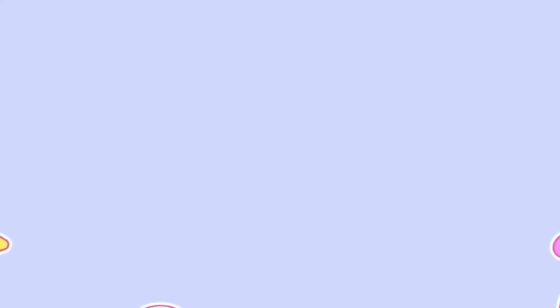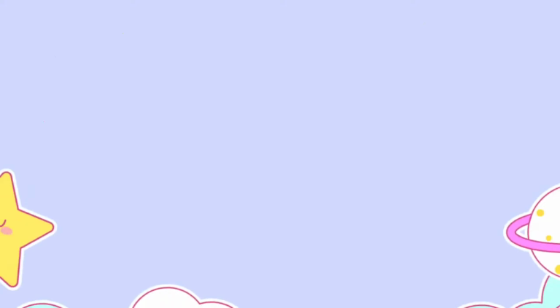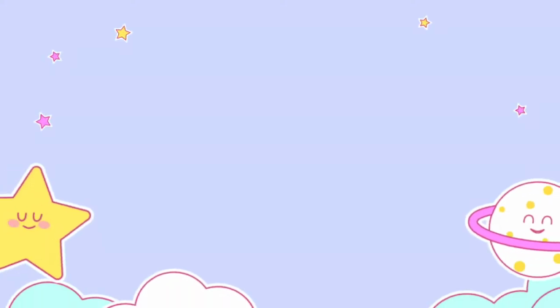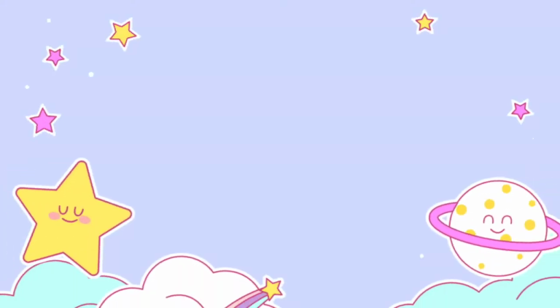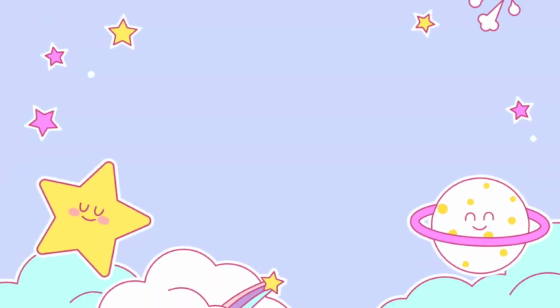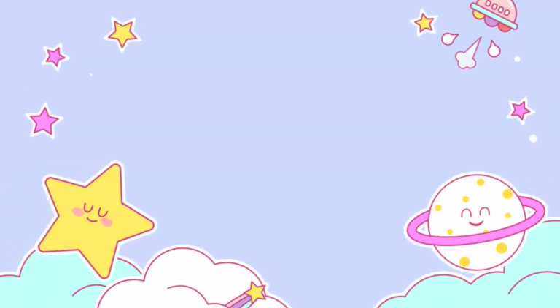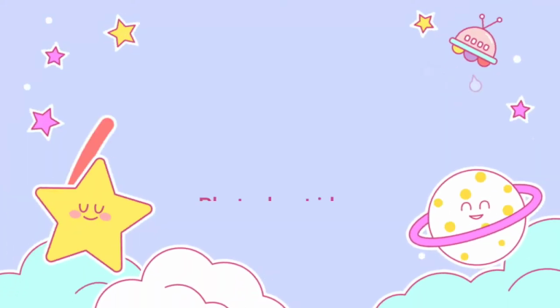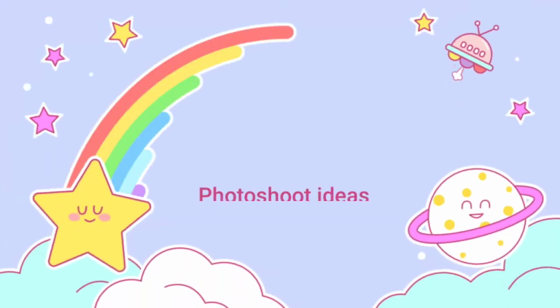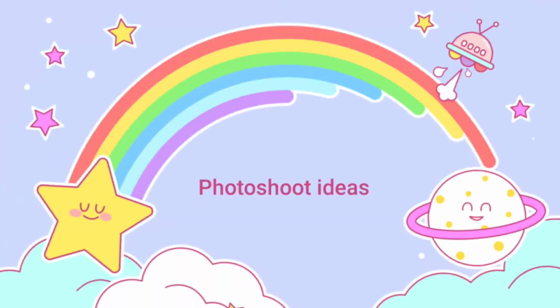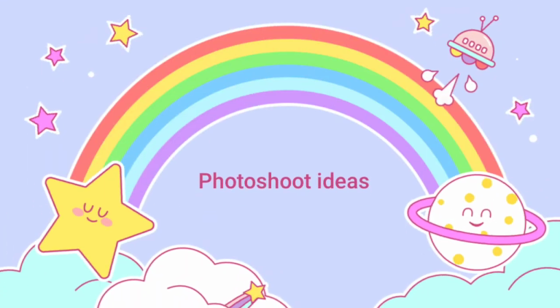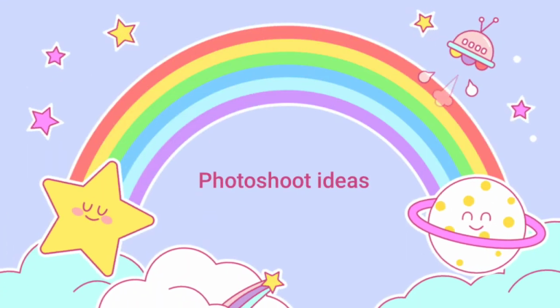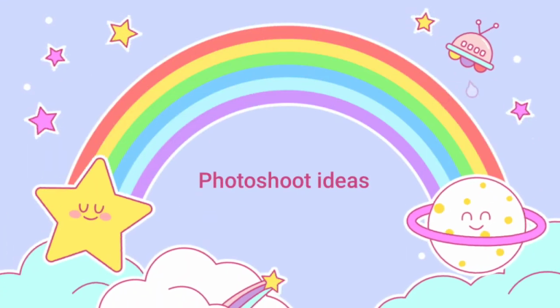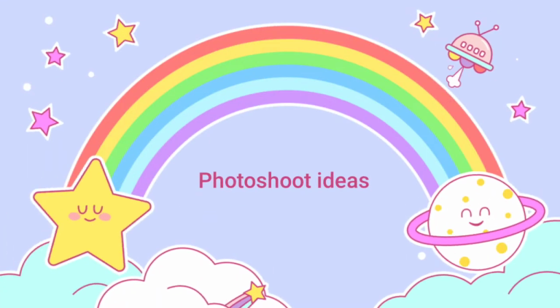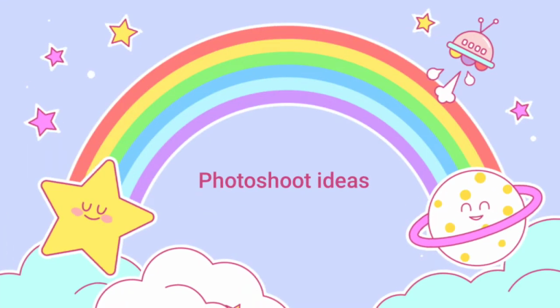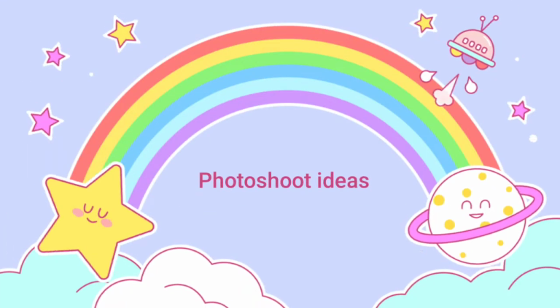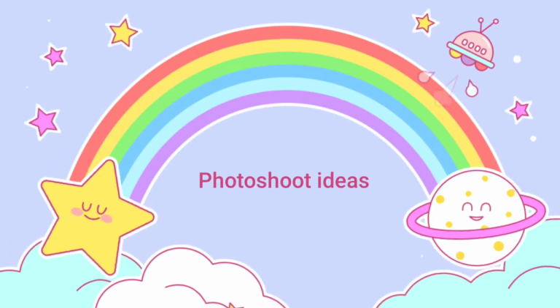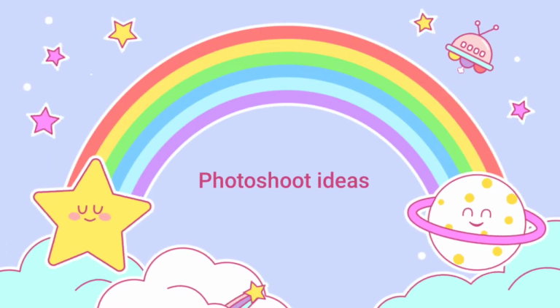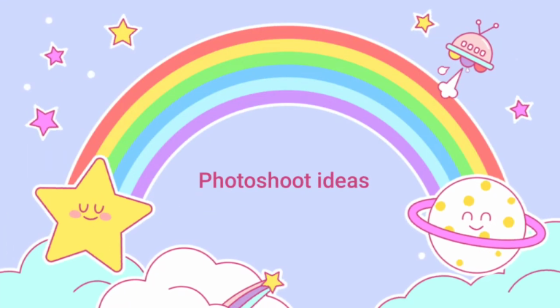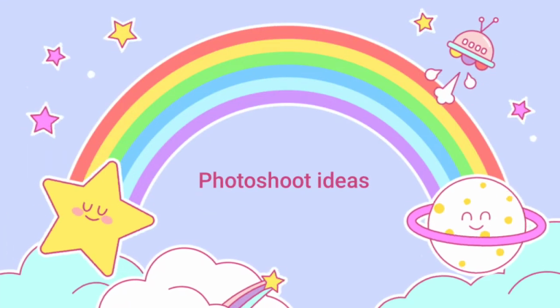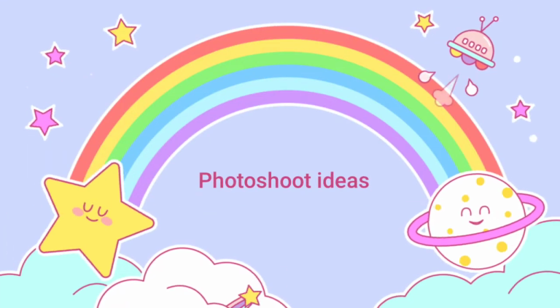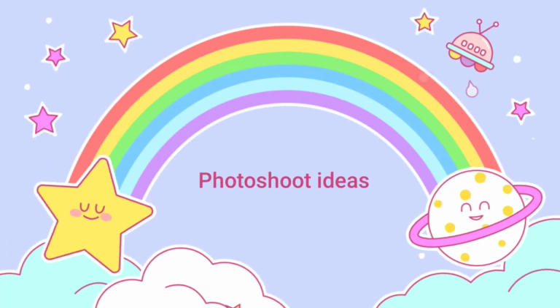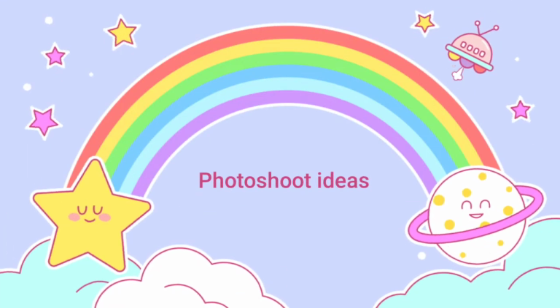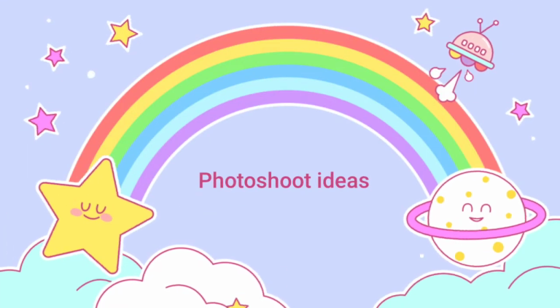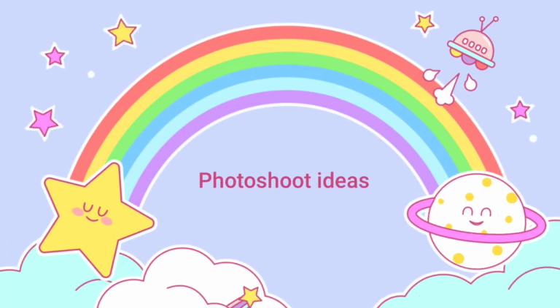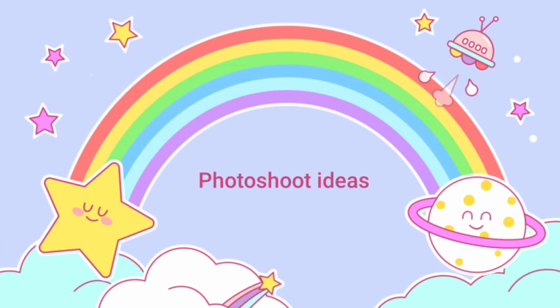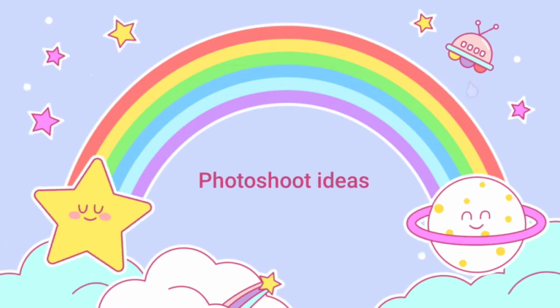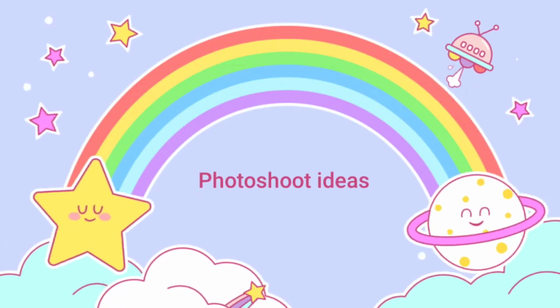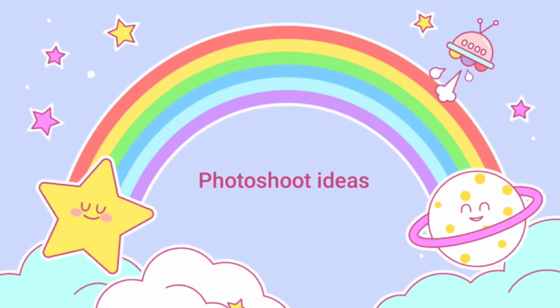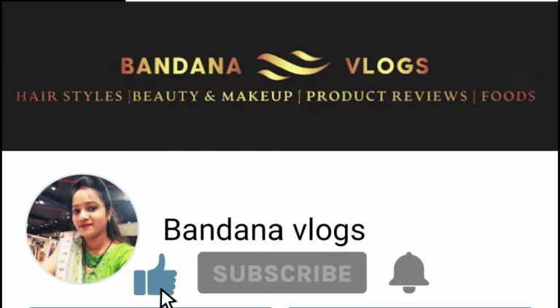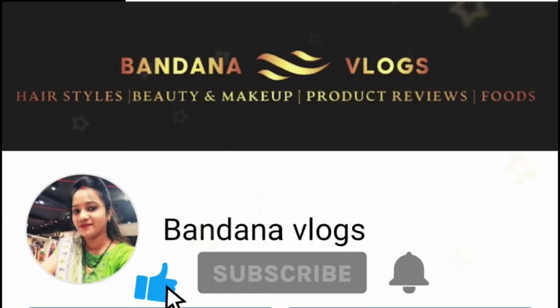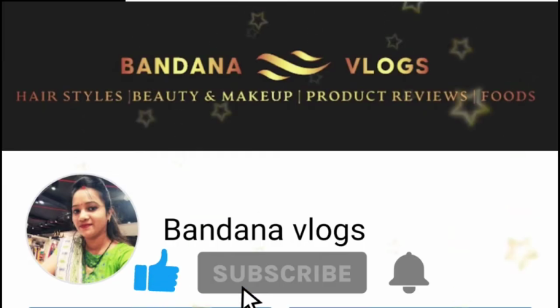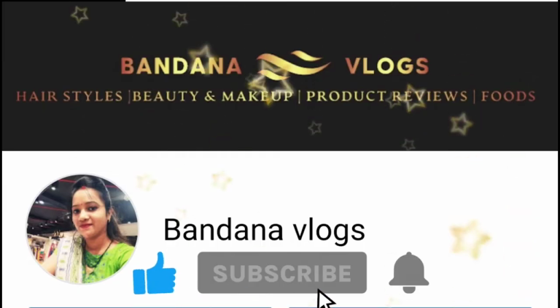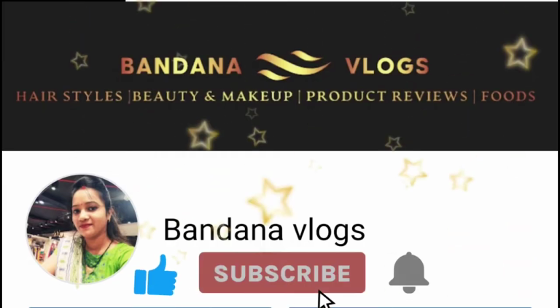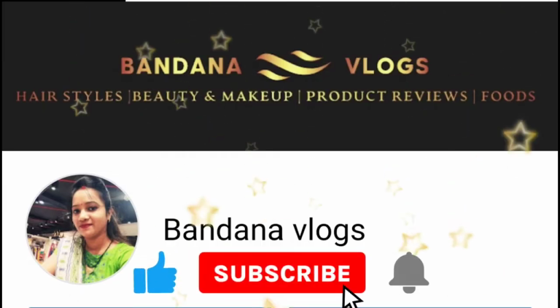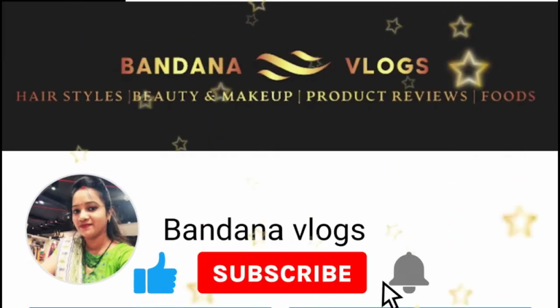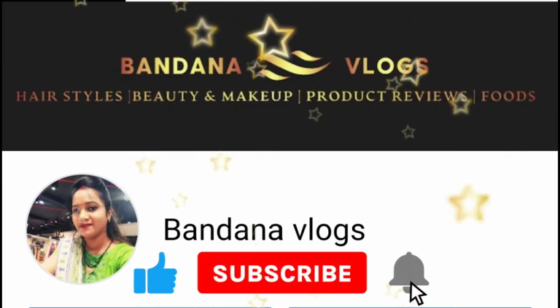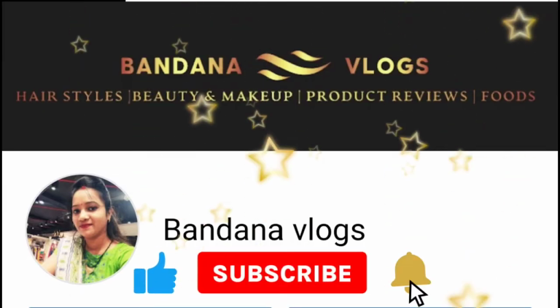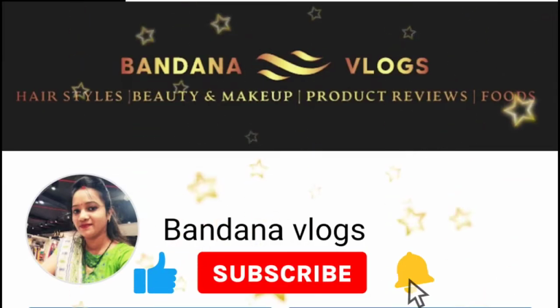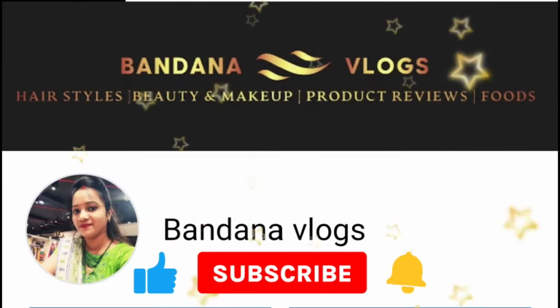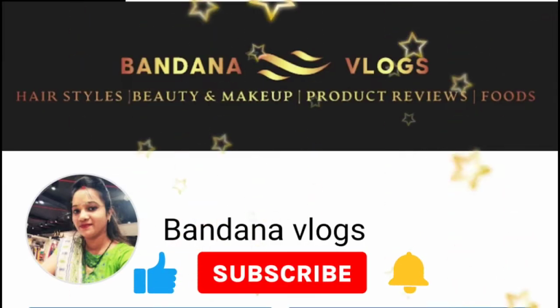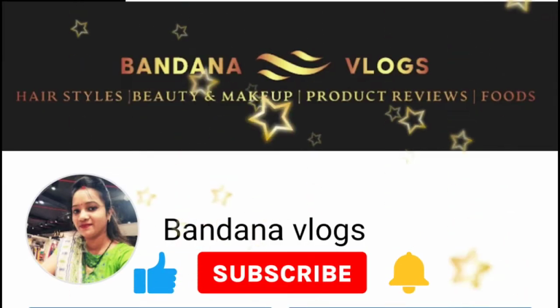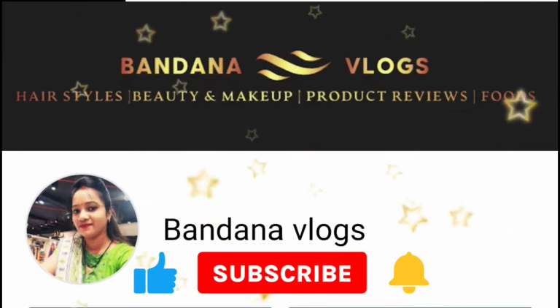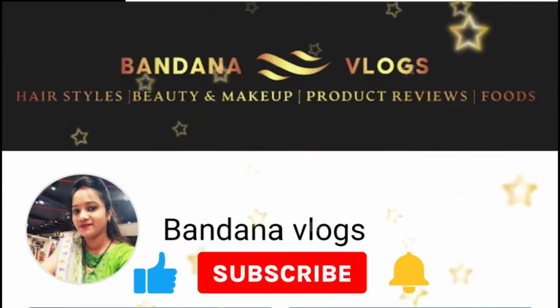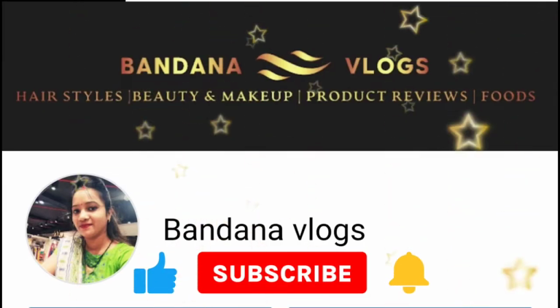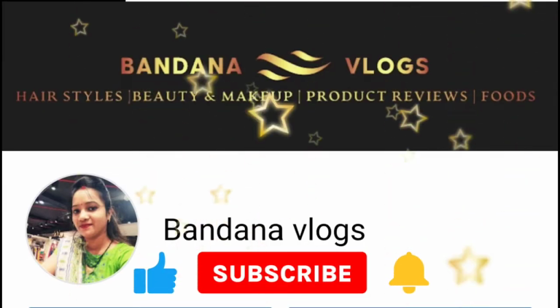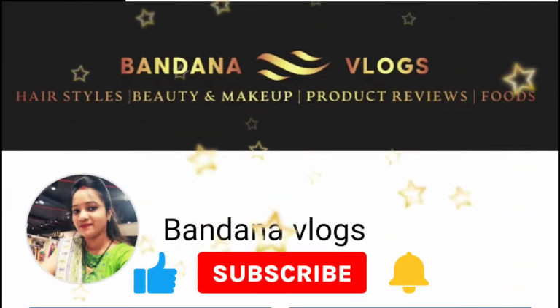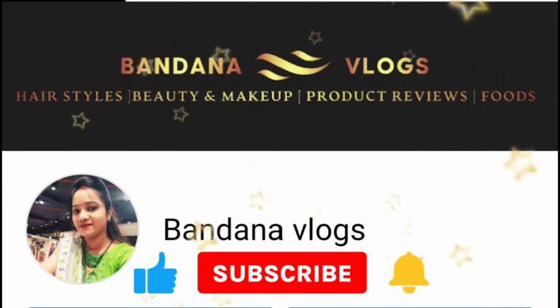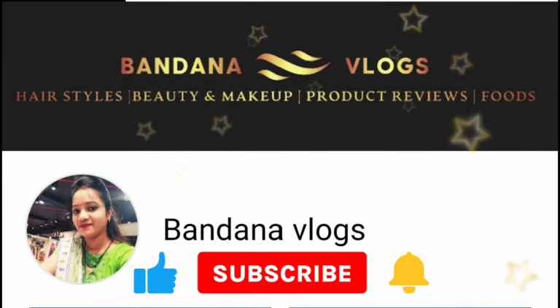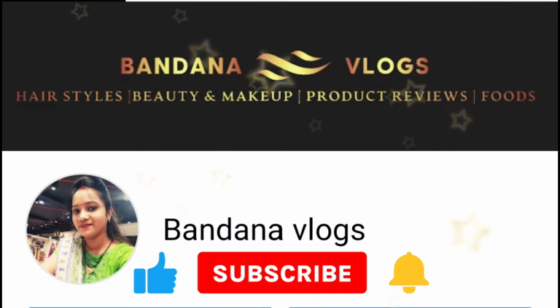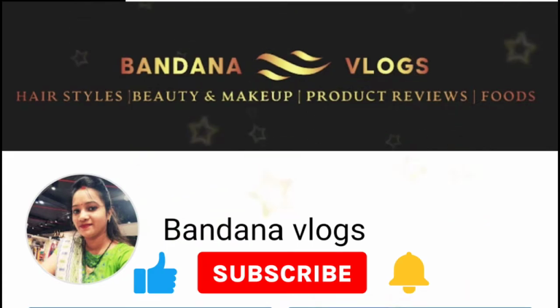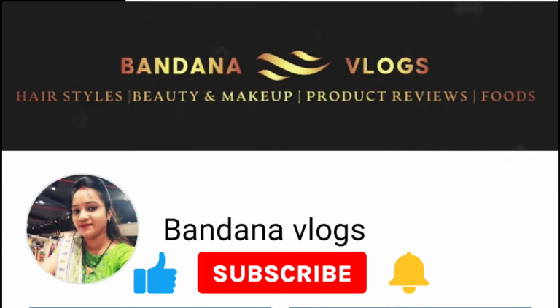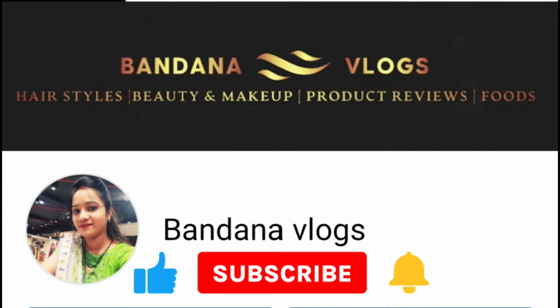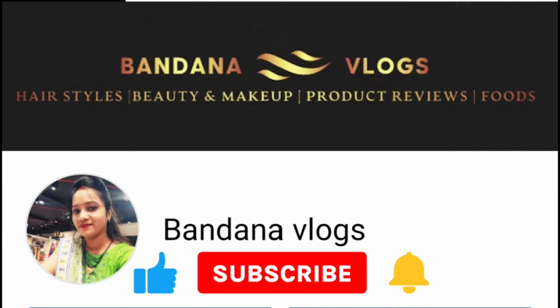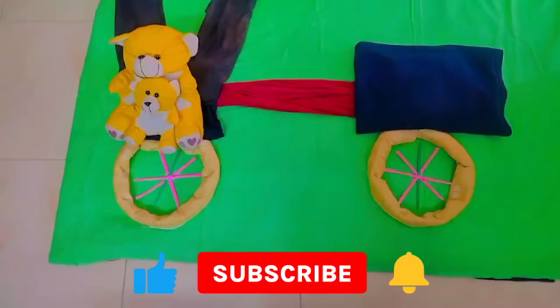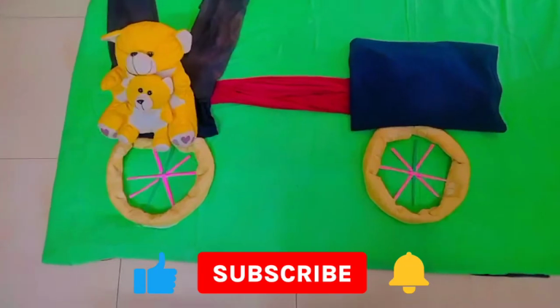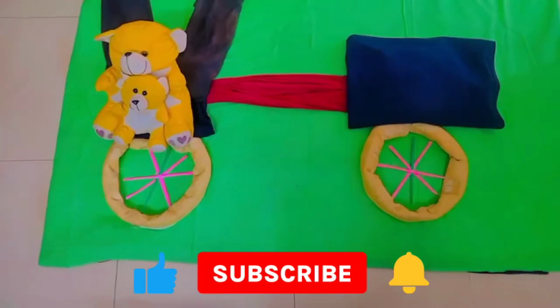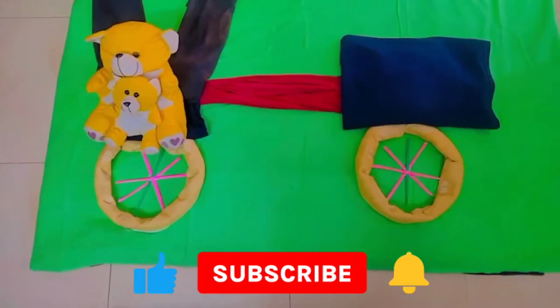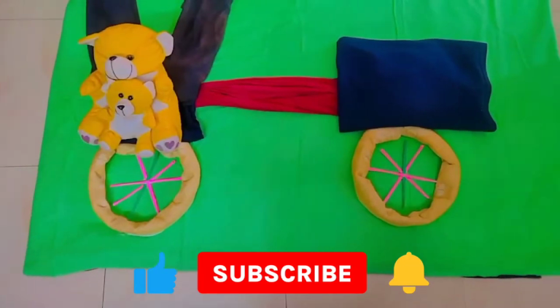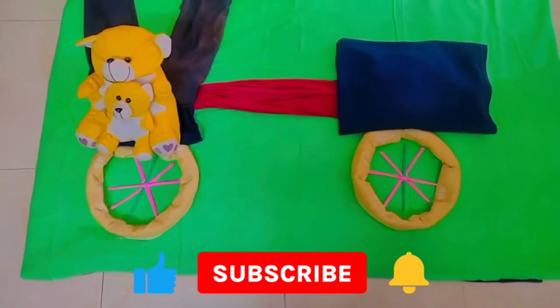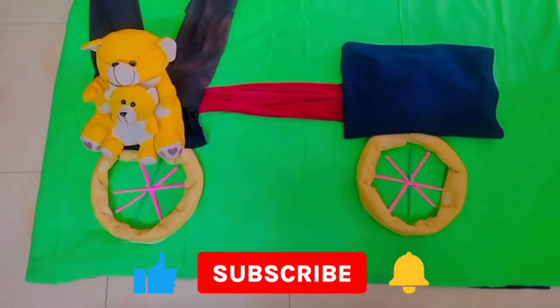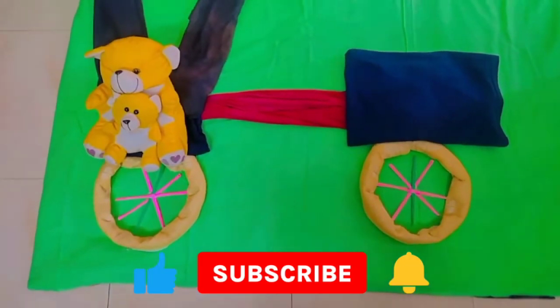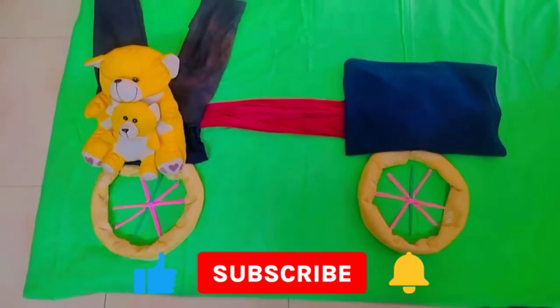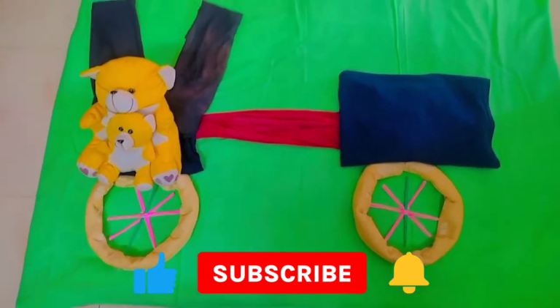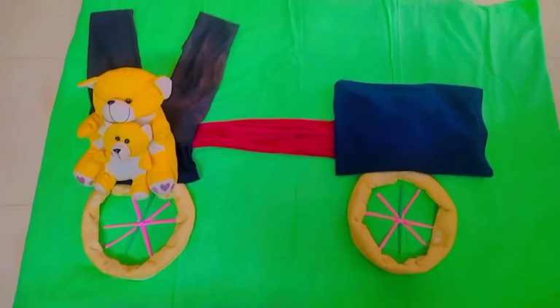Hello friends, welcome to my channel. Today I am going to share my photoshoot idea with the theme of cycle.